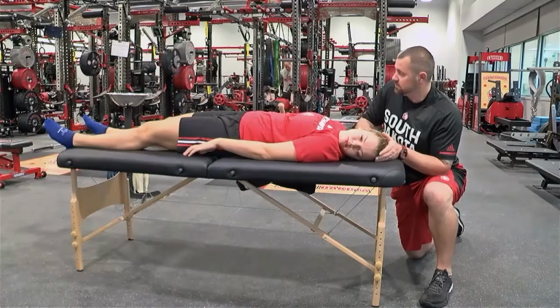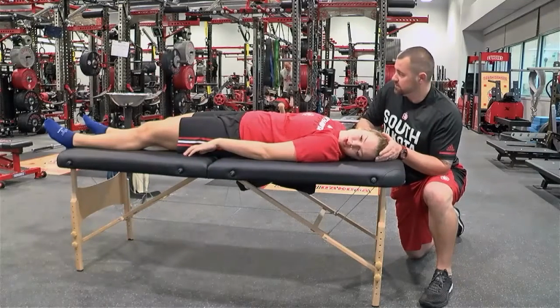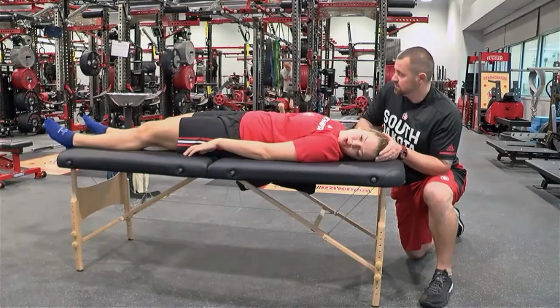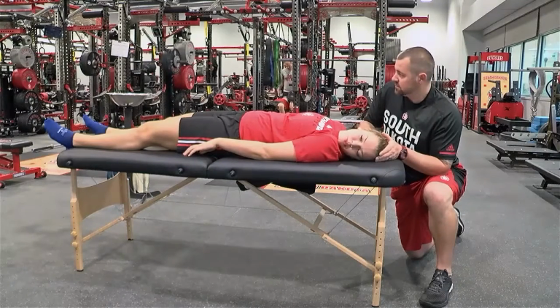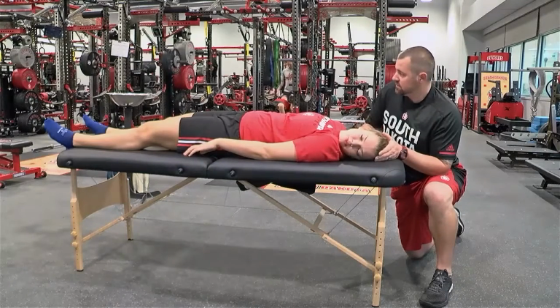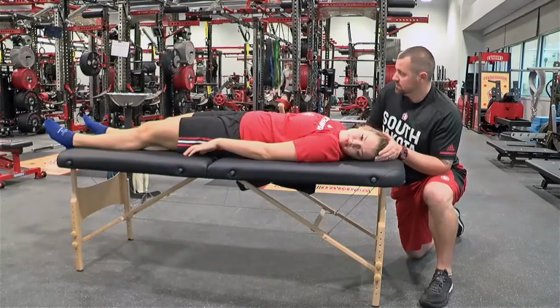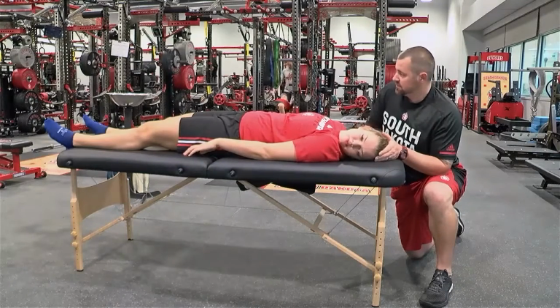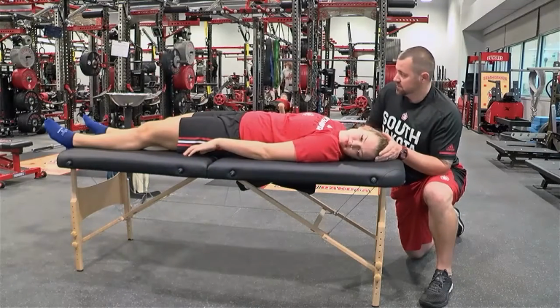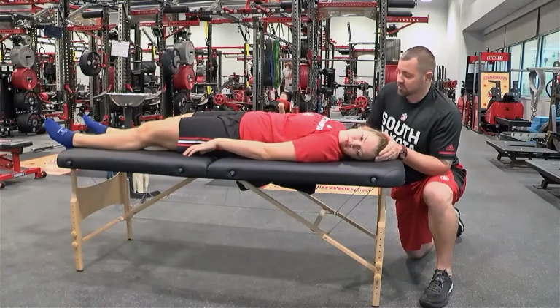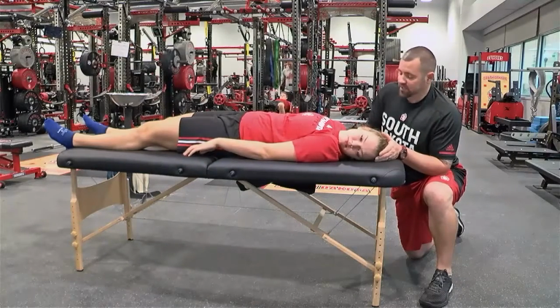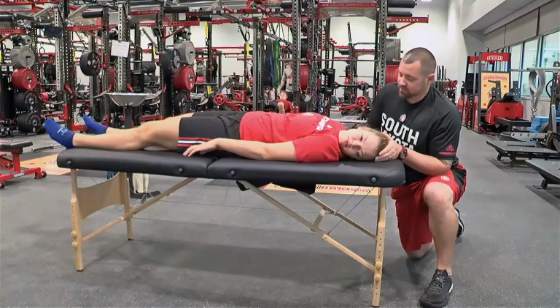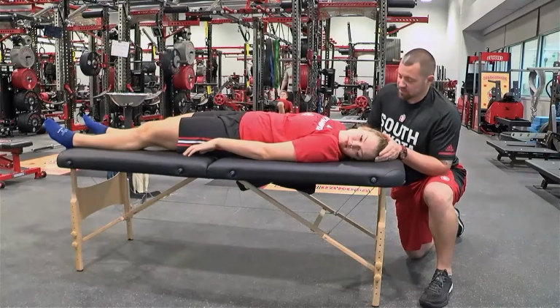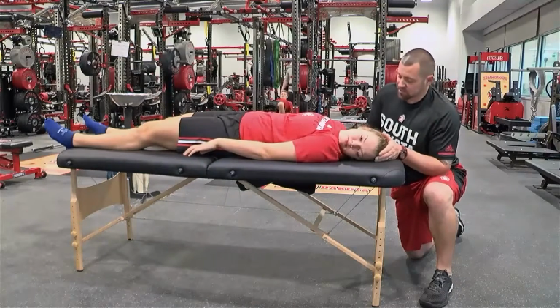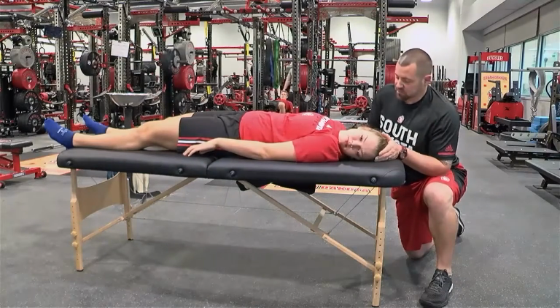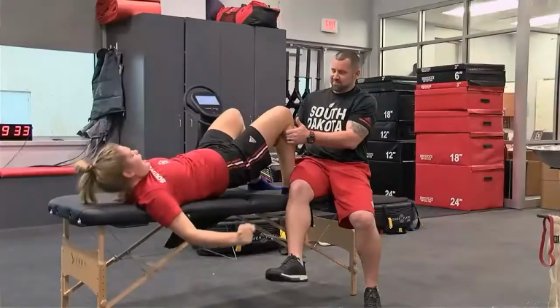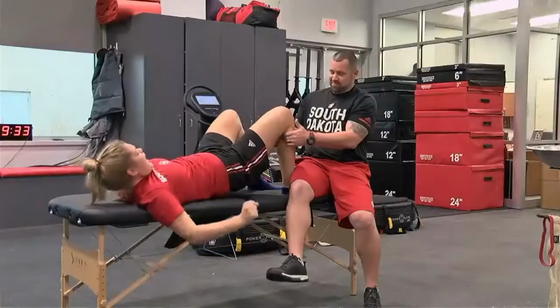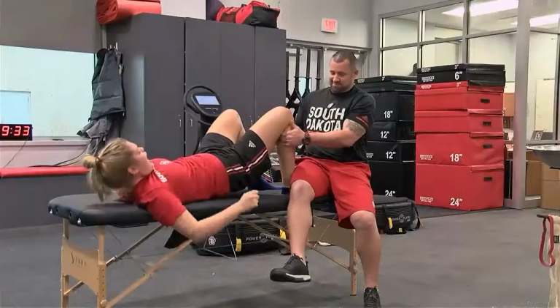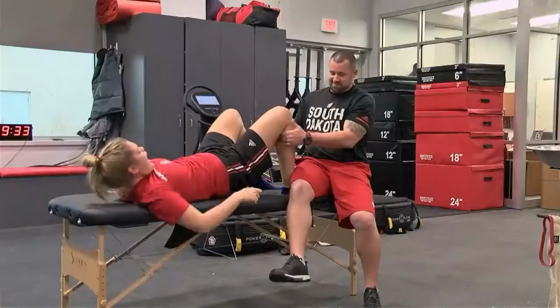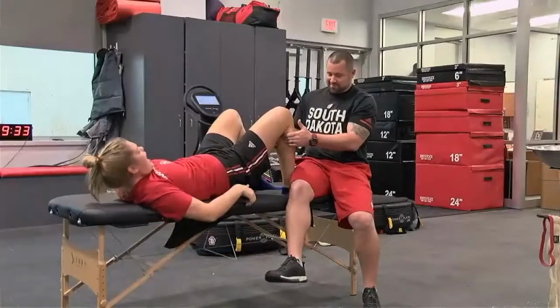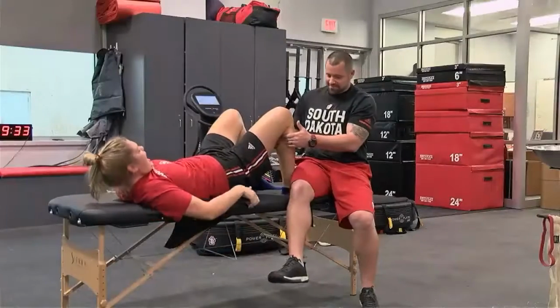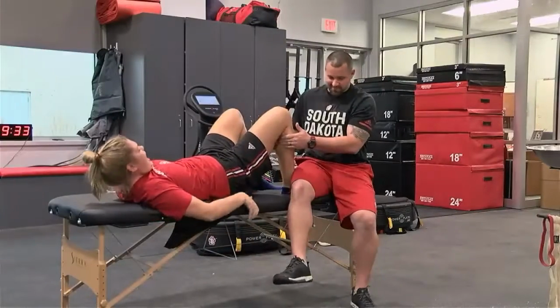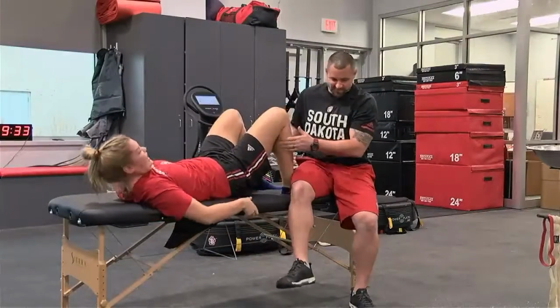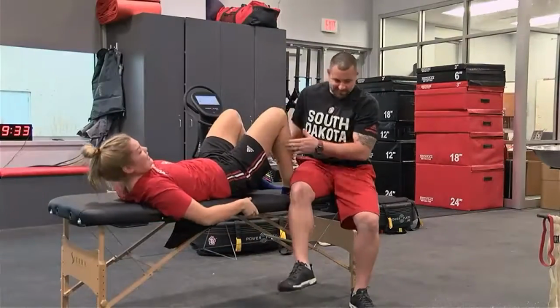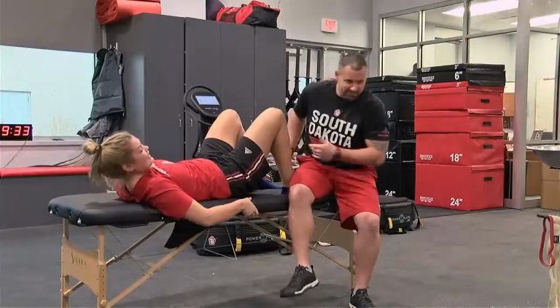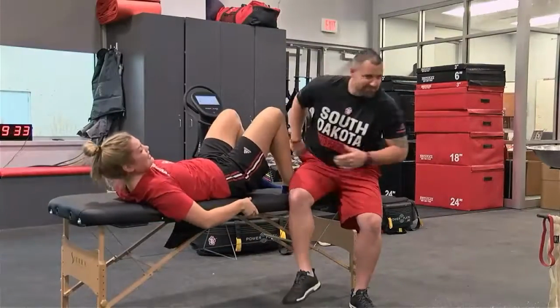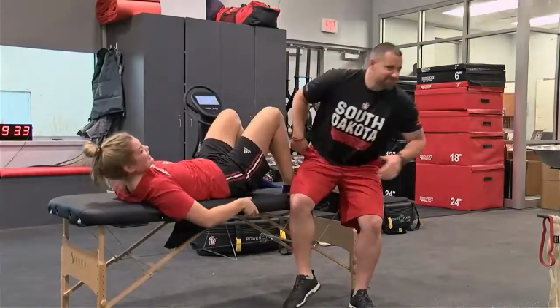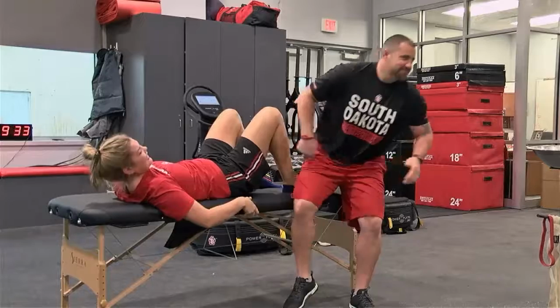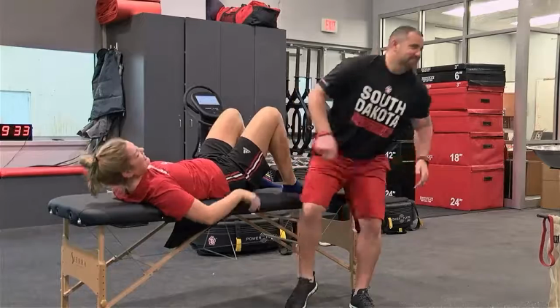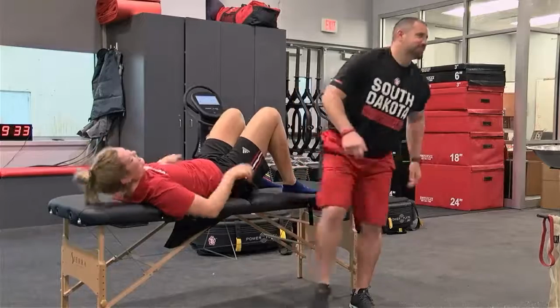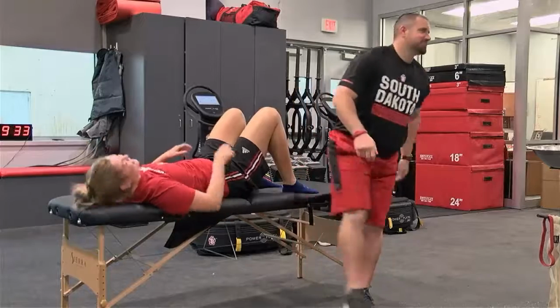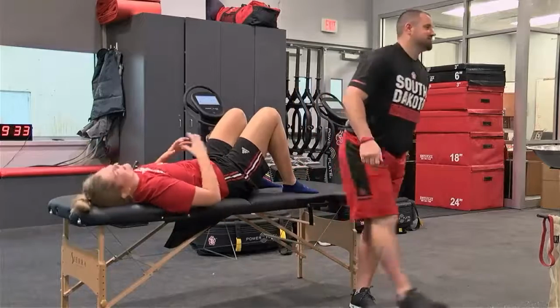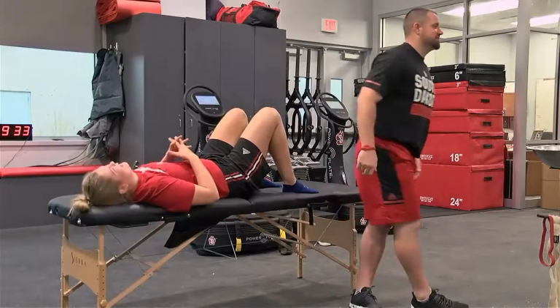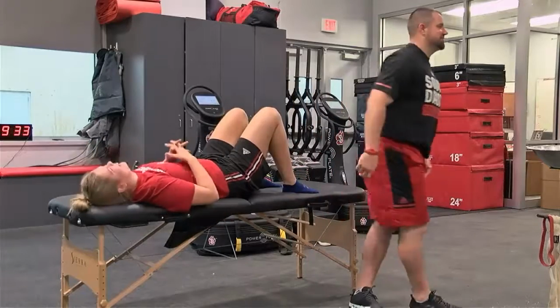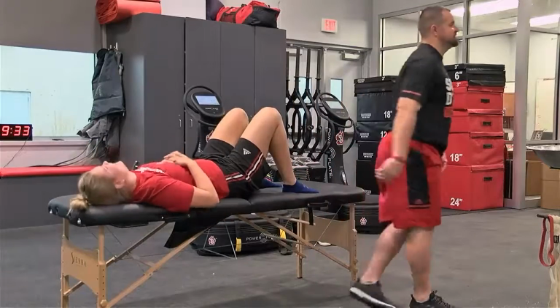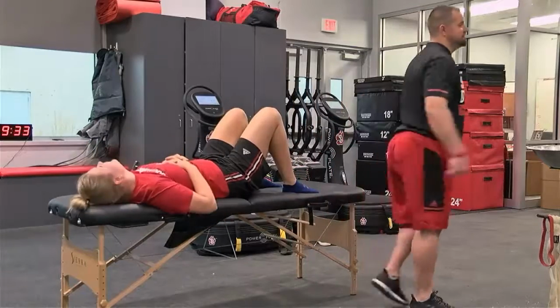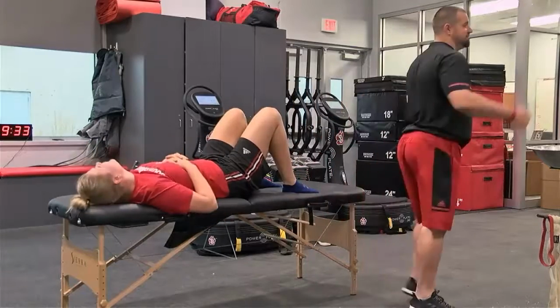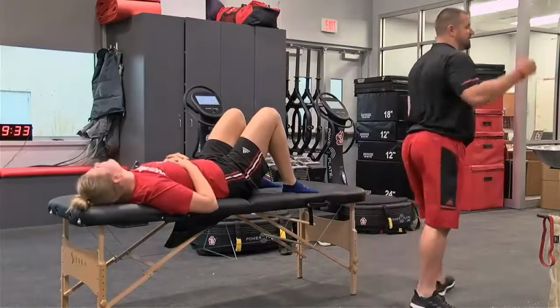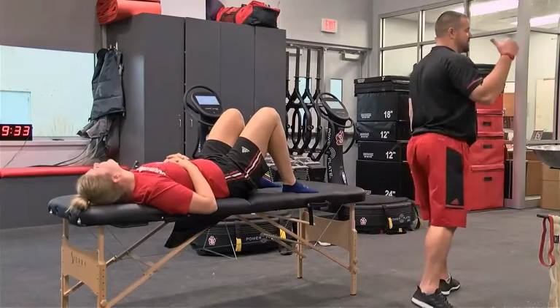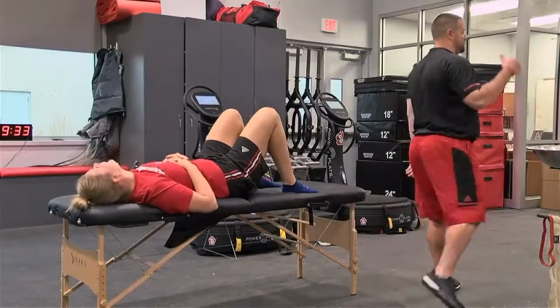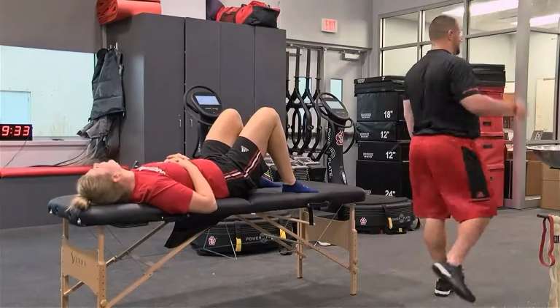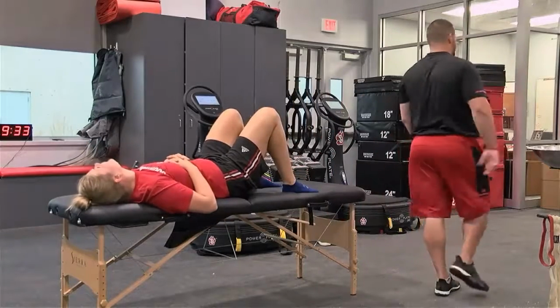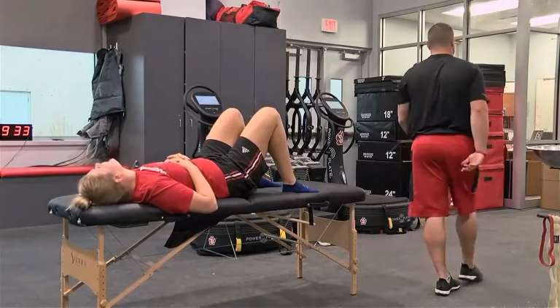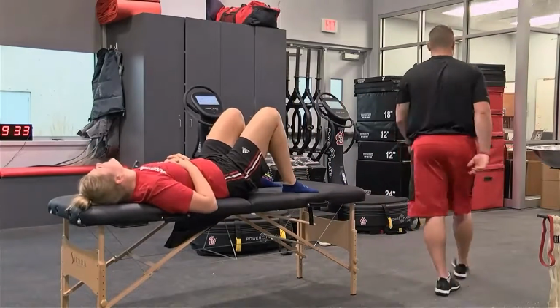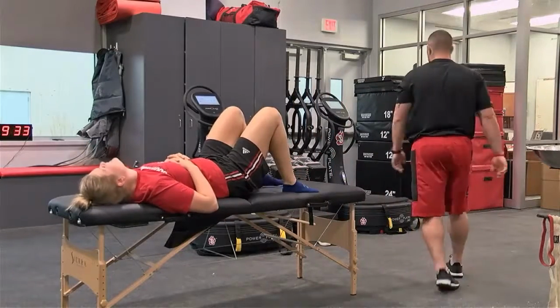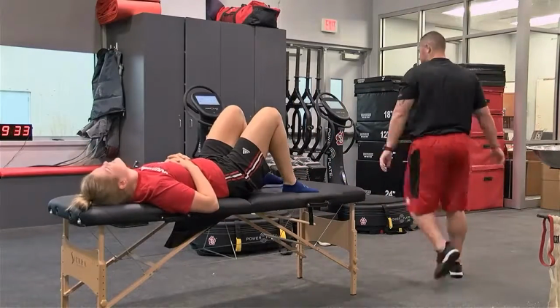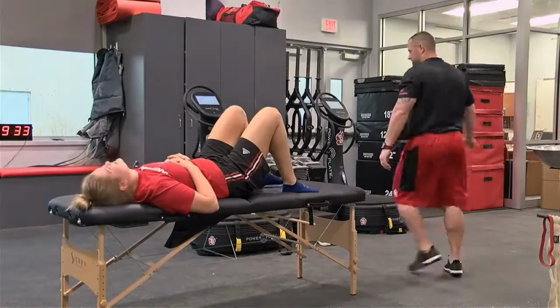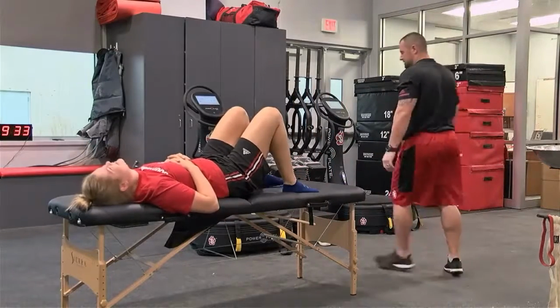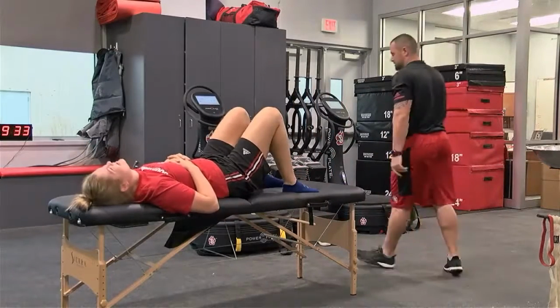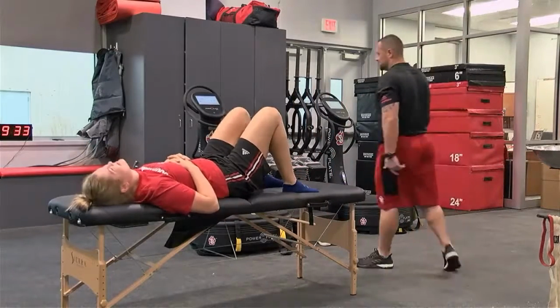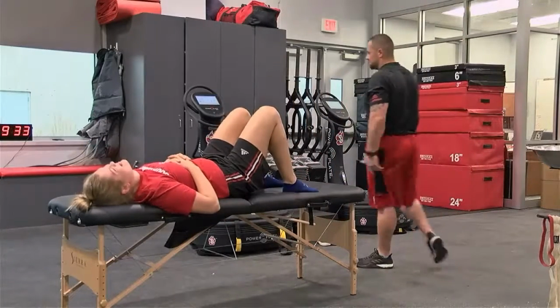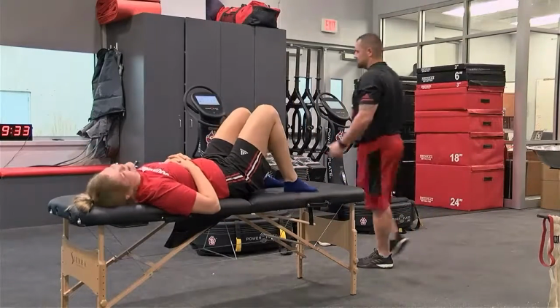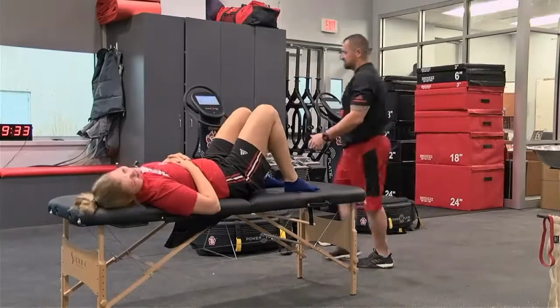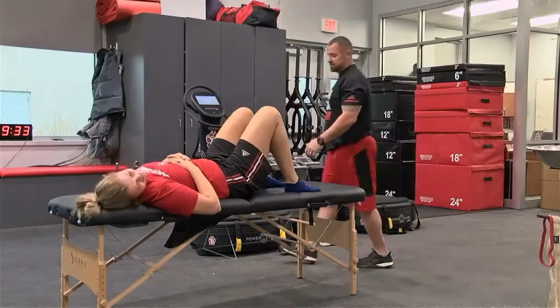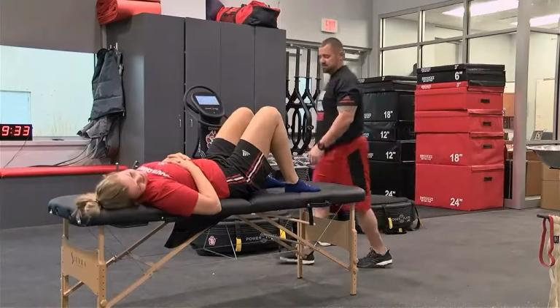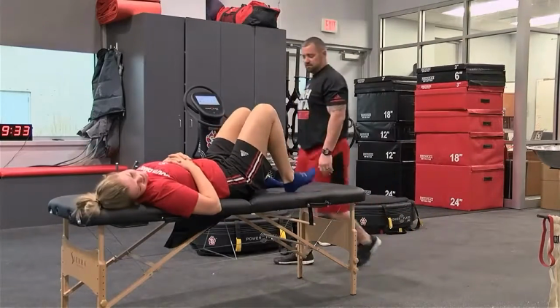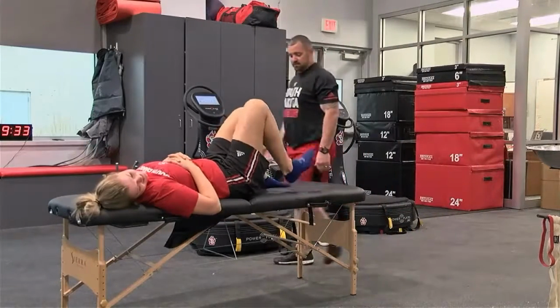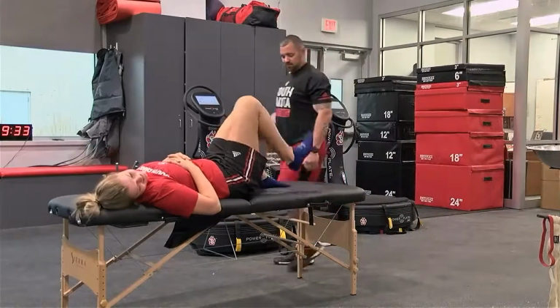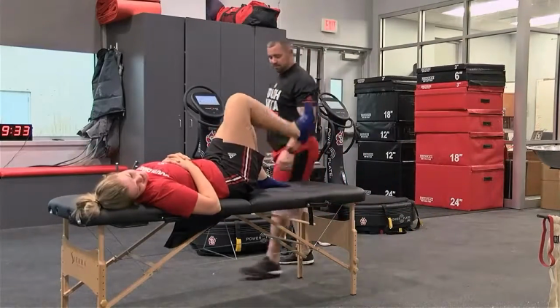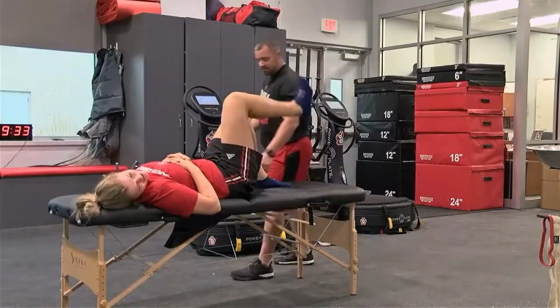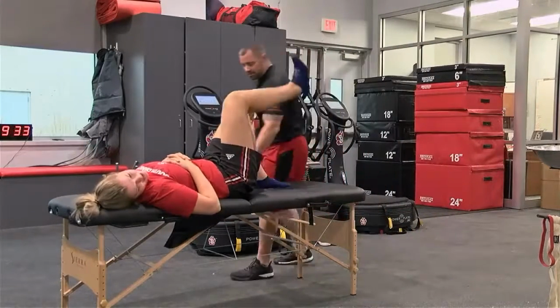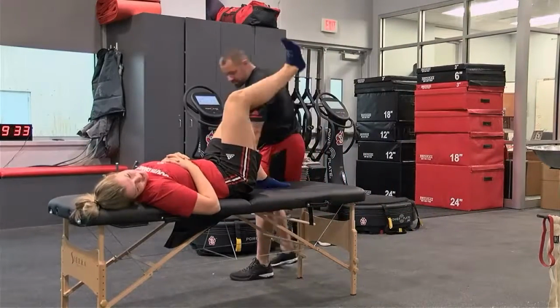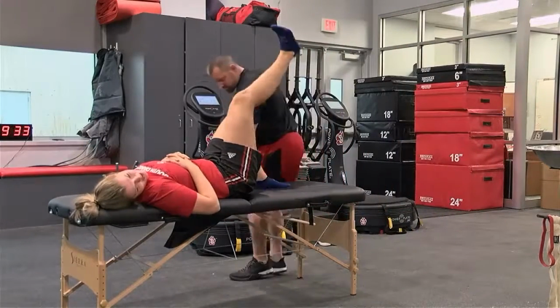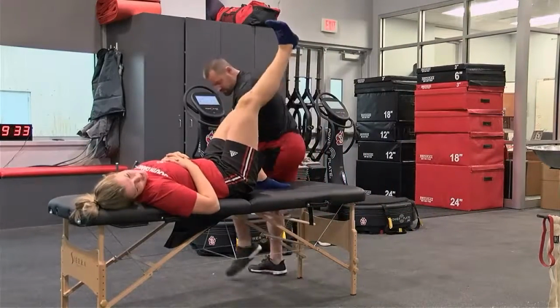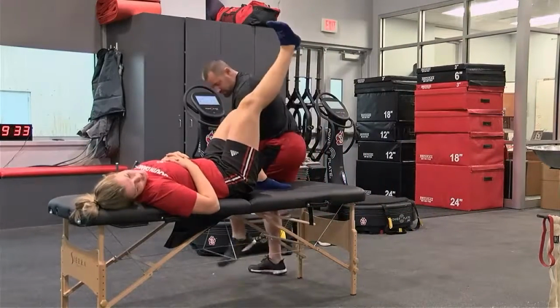Bowman says the strength staff currently performs resets on members of men's and women's basketball, soccer, volleyball, football, and swimming and diving. And the overall responses from these athletes are always positive.